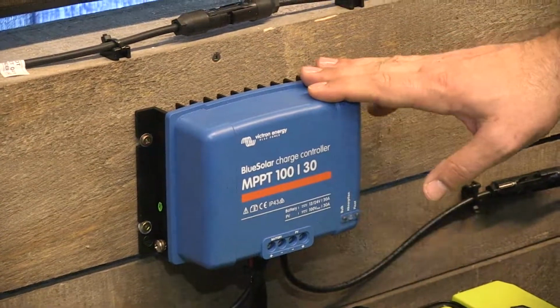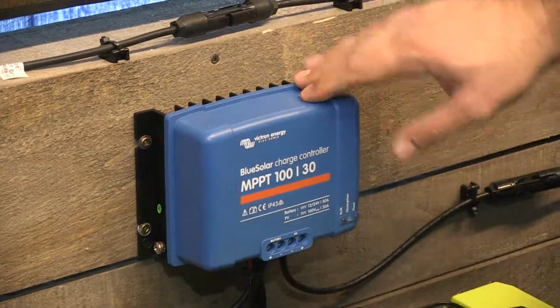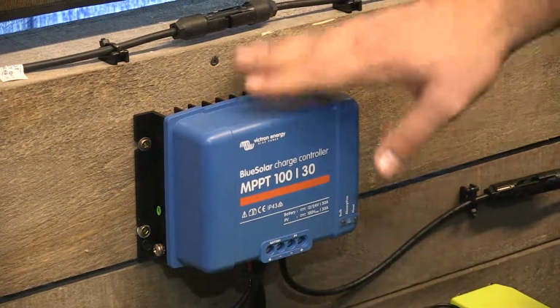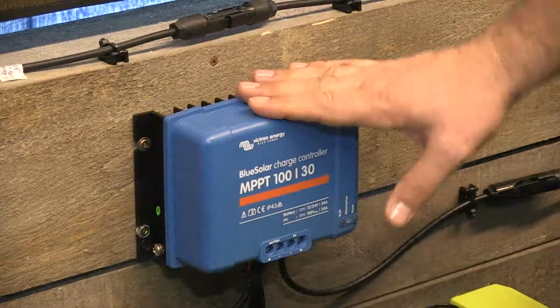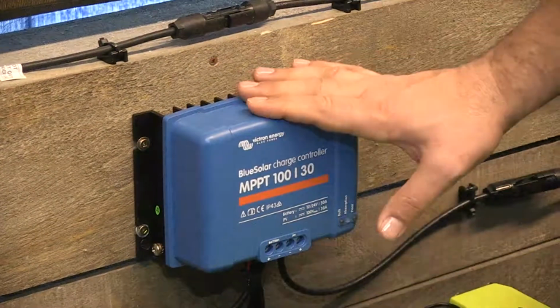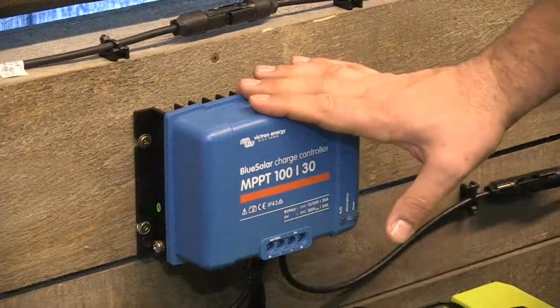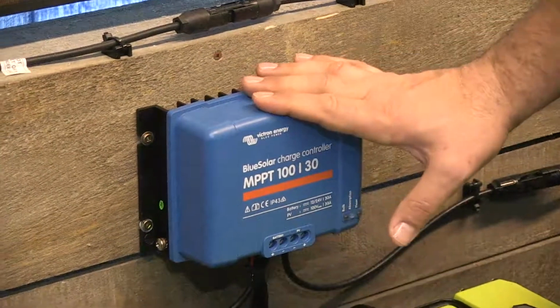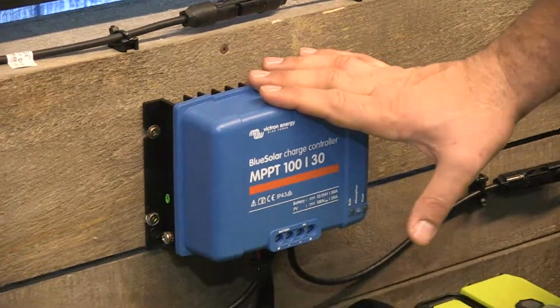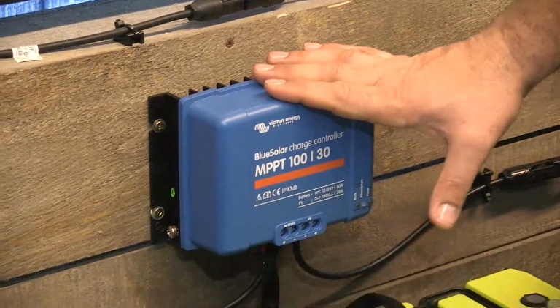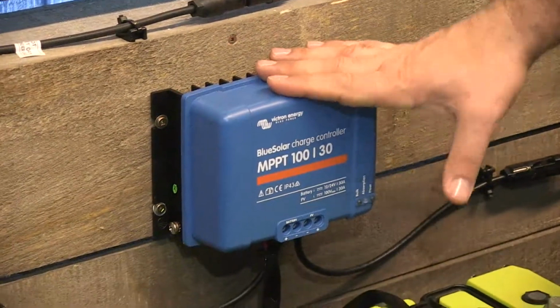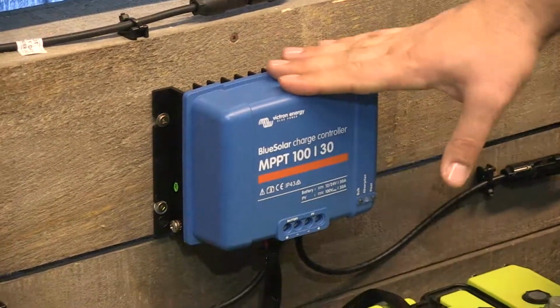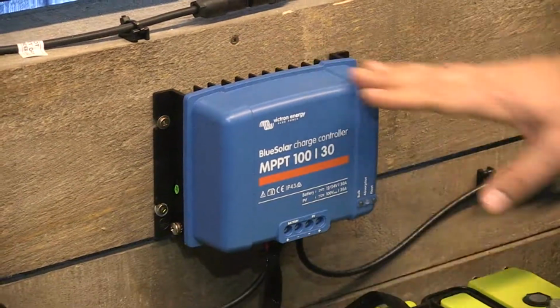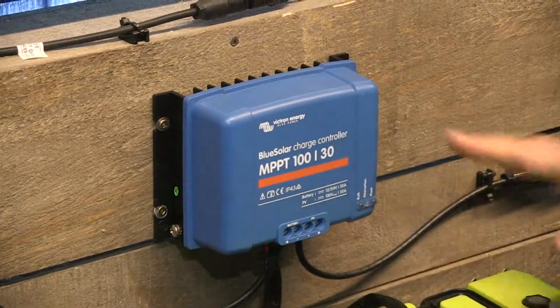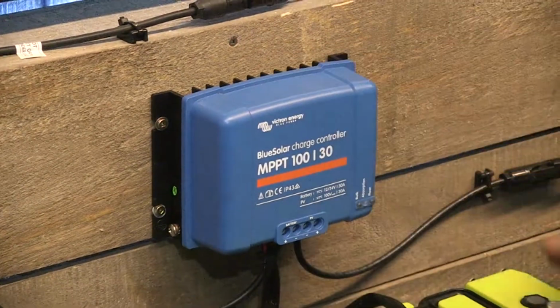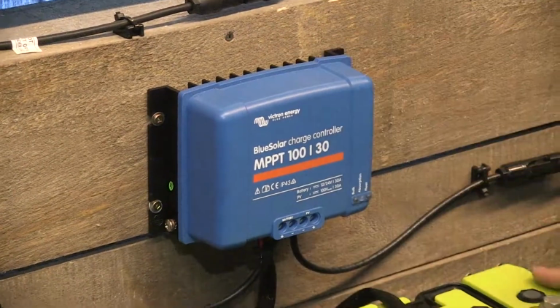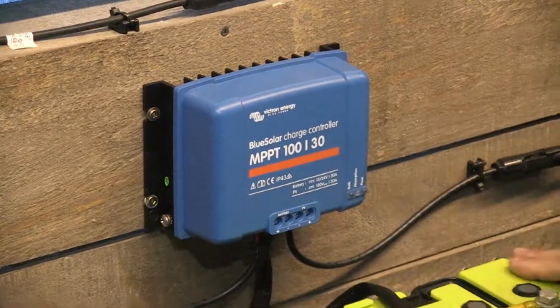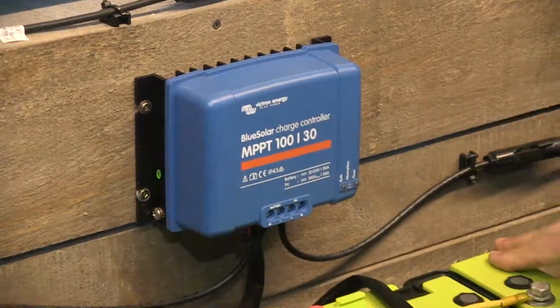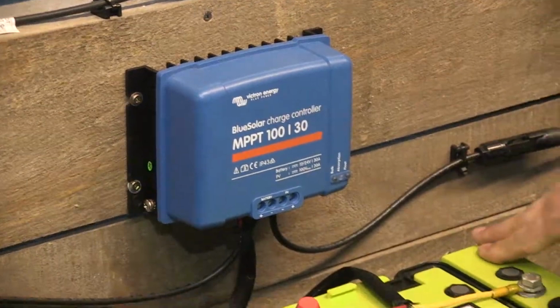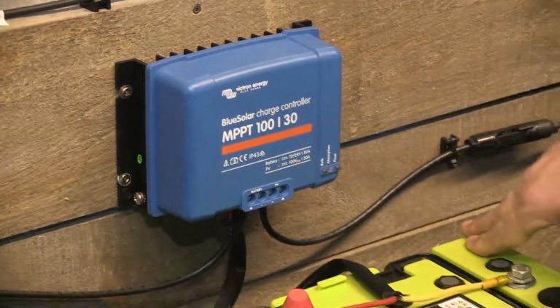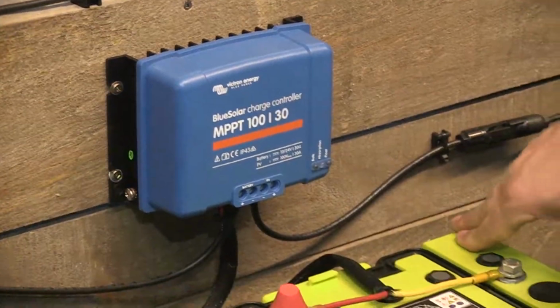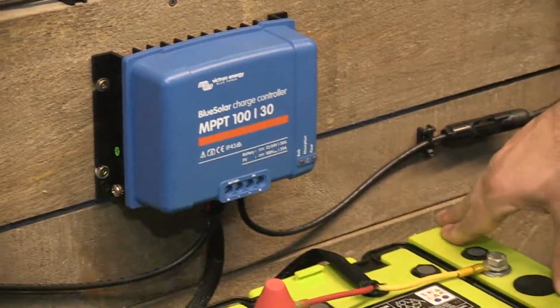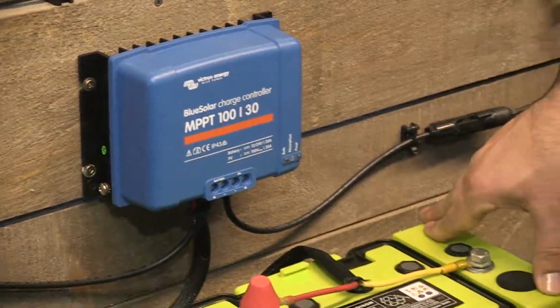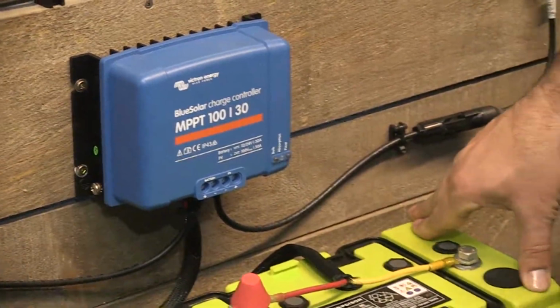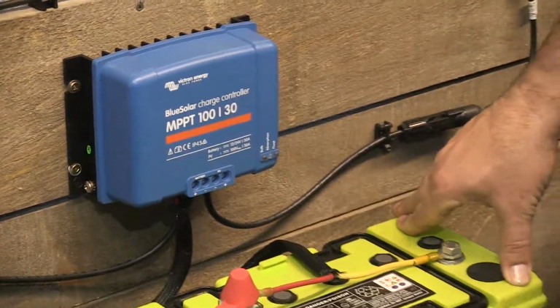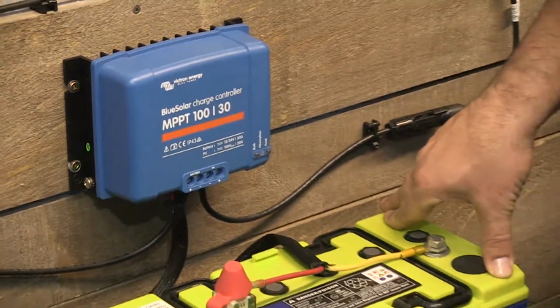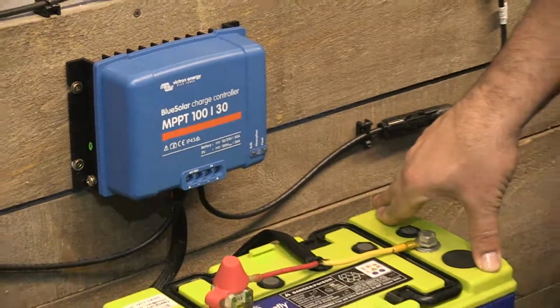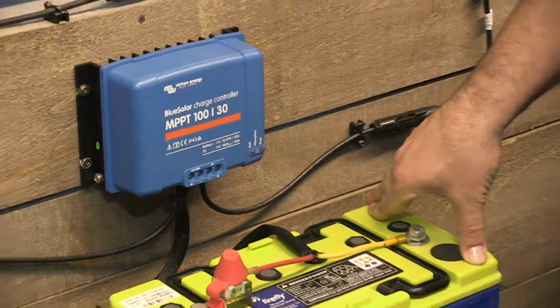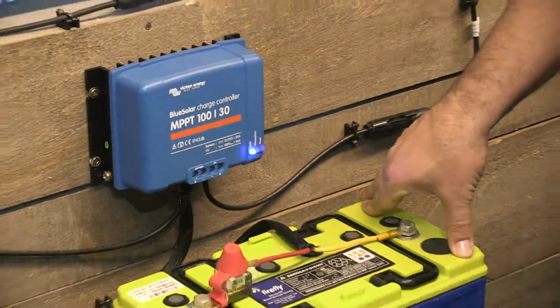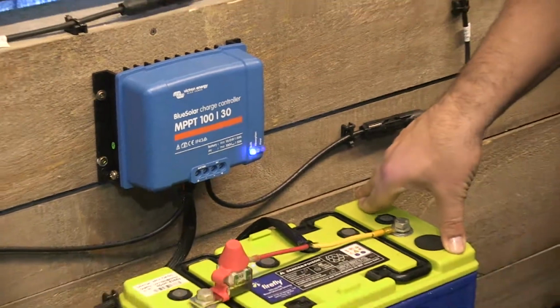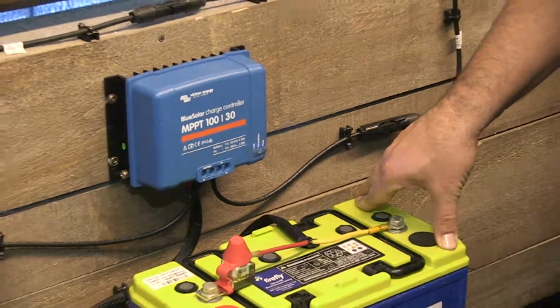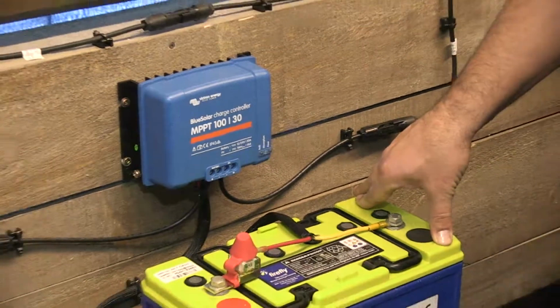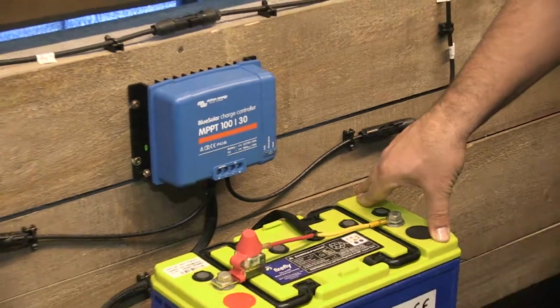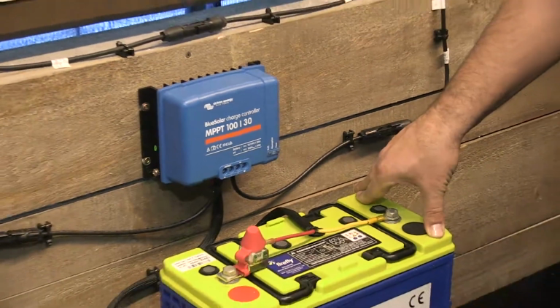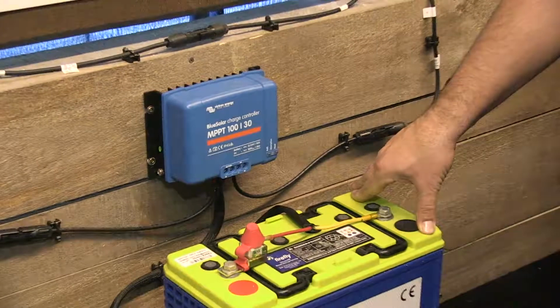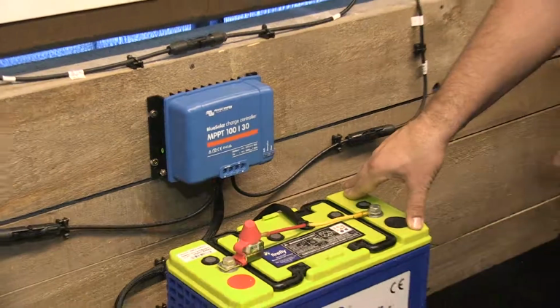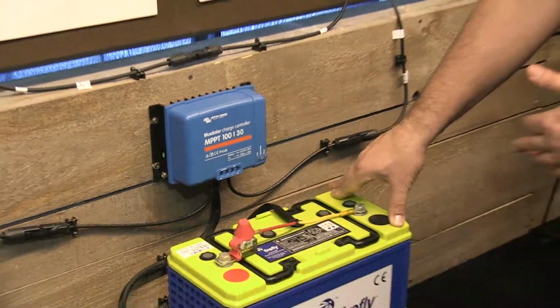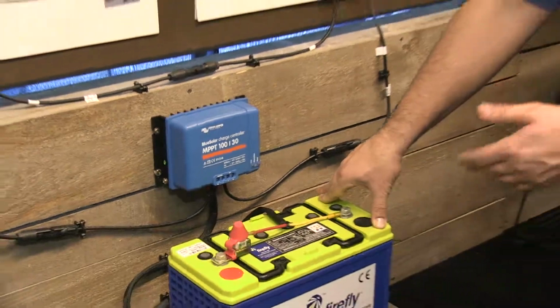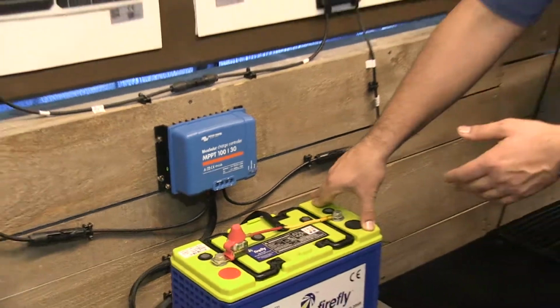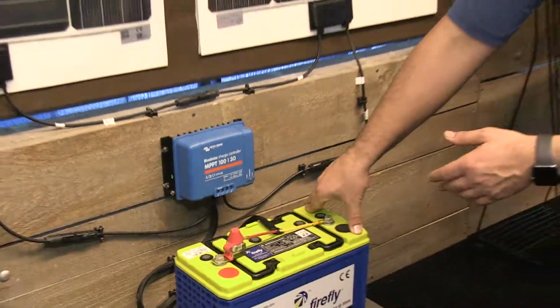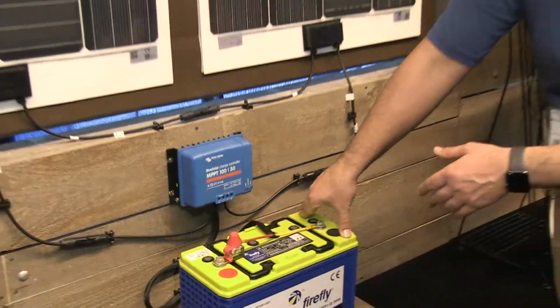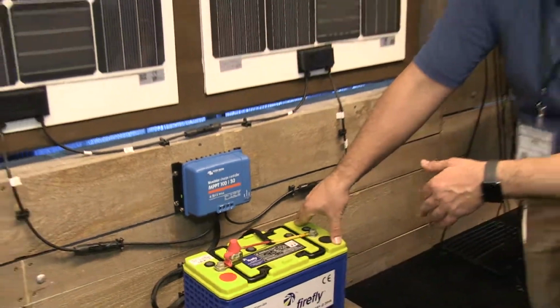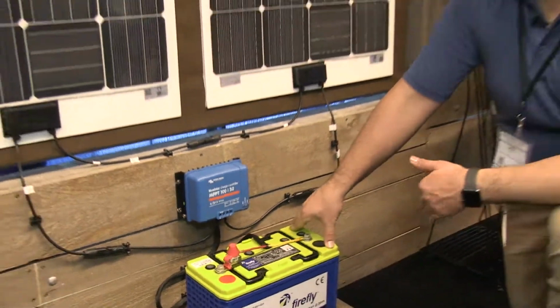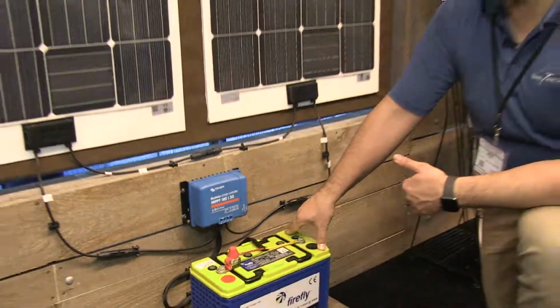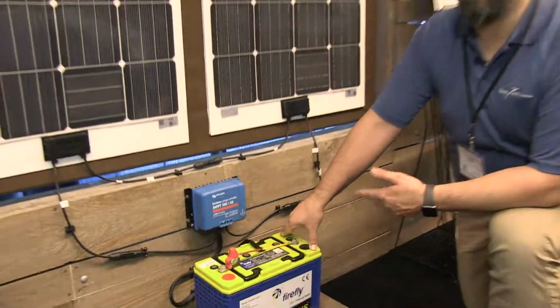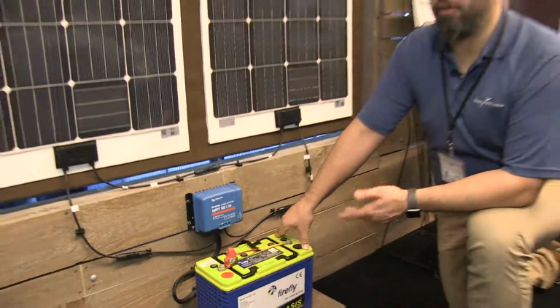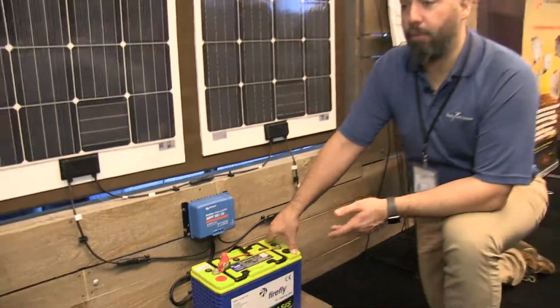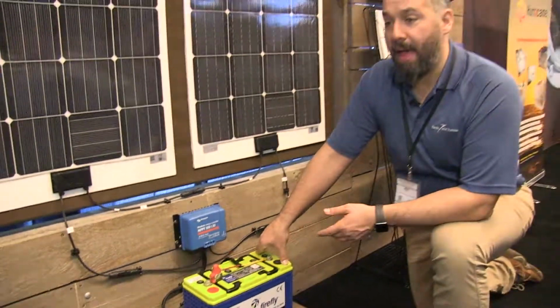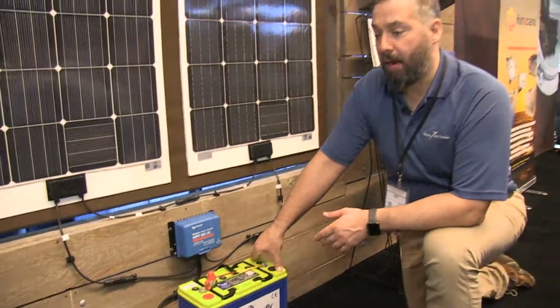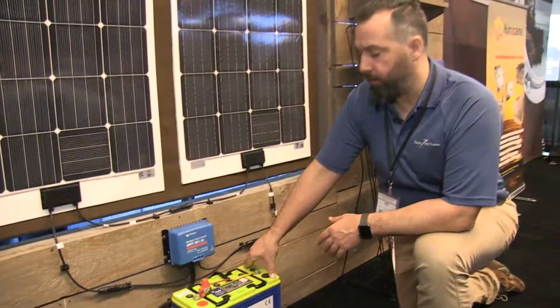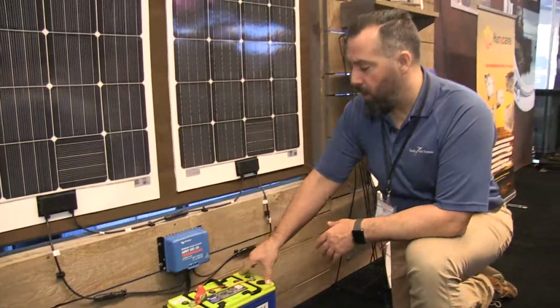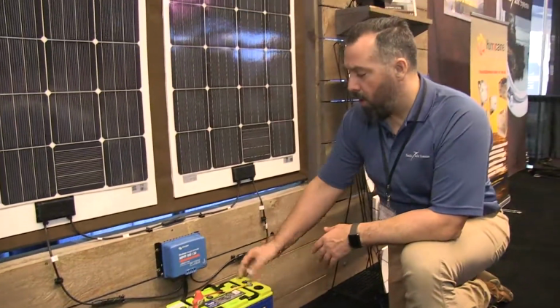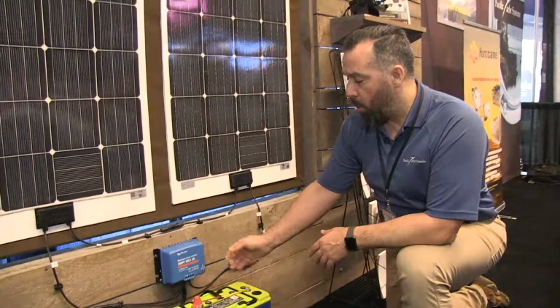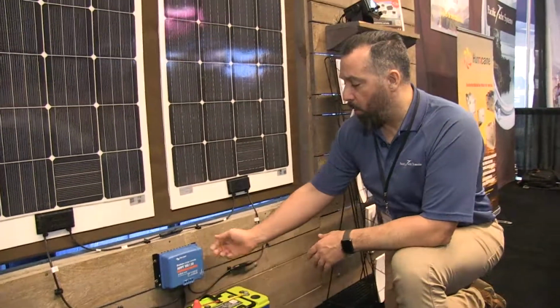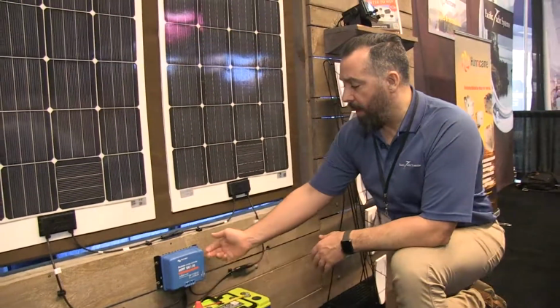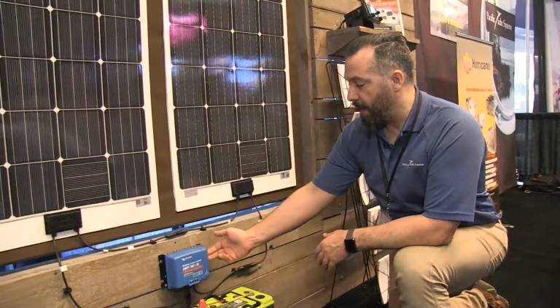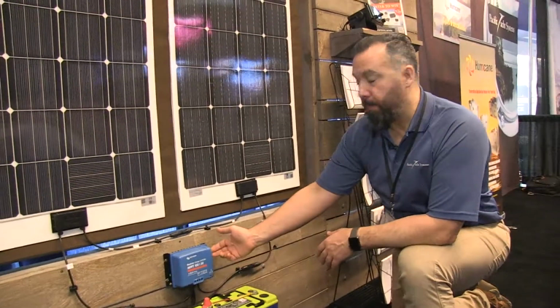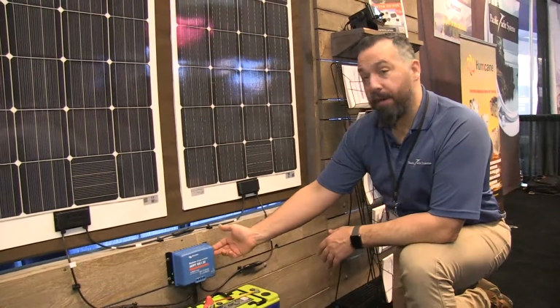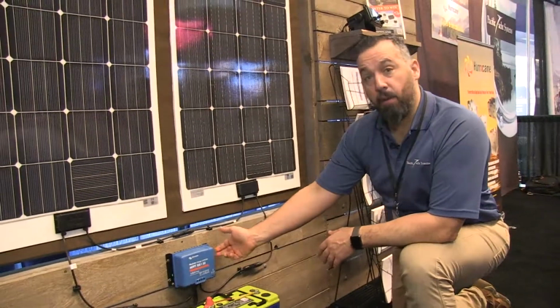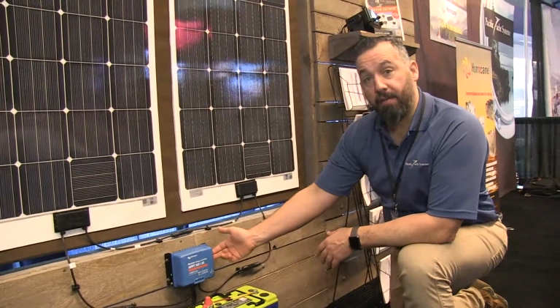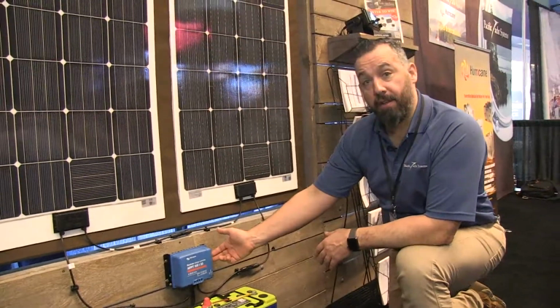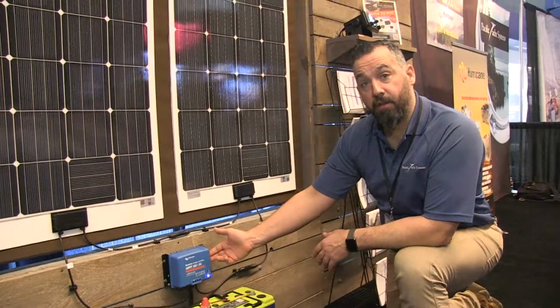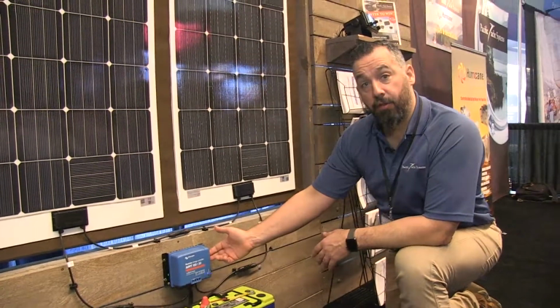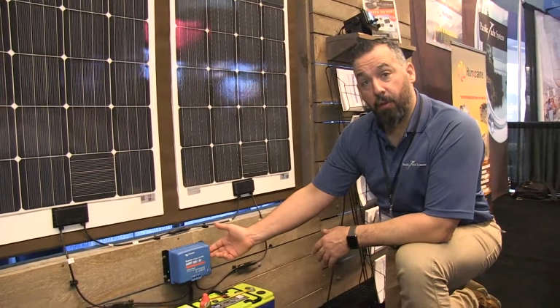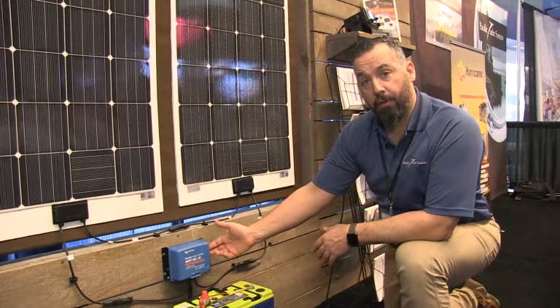This is a really popular panel. If we're putting large arrays — 140 watt, 170 watt — and we're putting two panels, we'll end up putting one of these controllers.